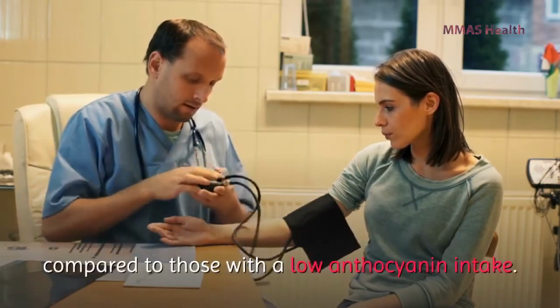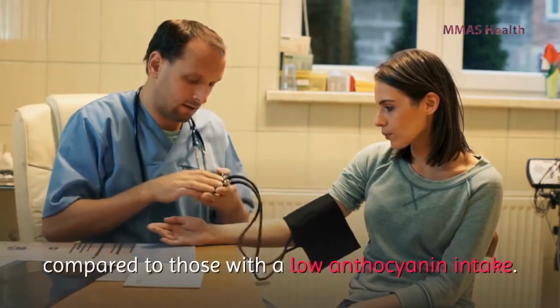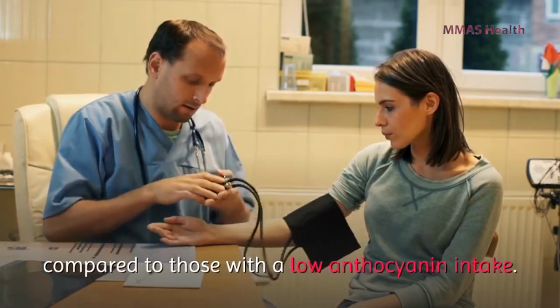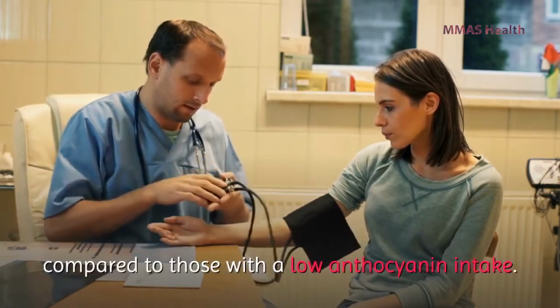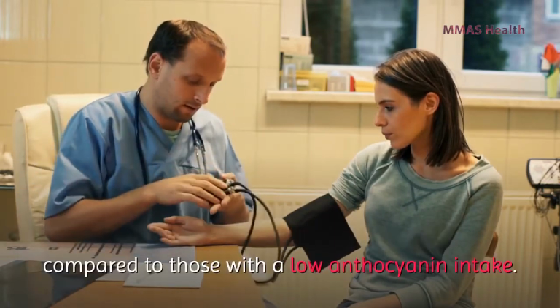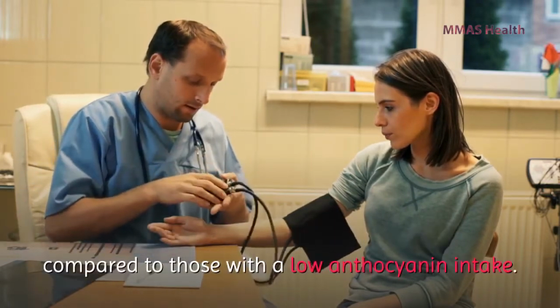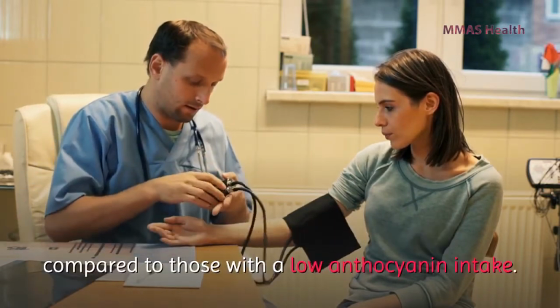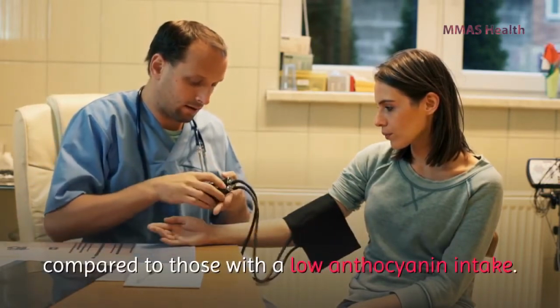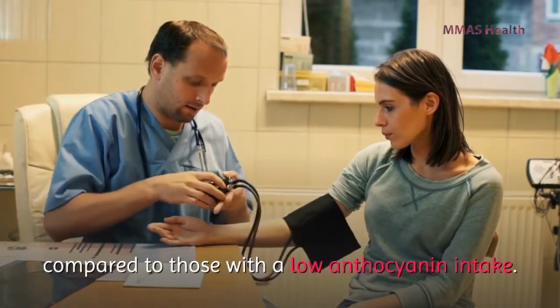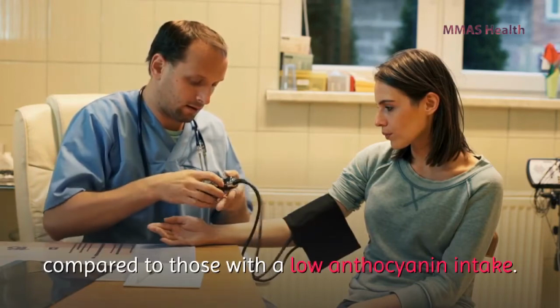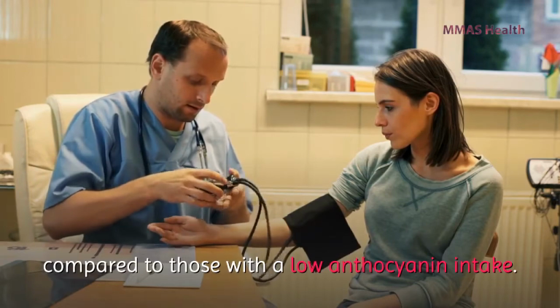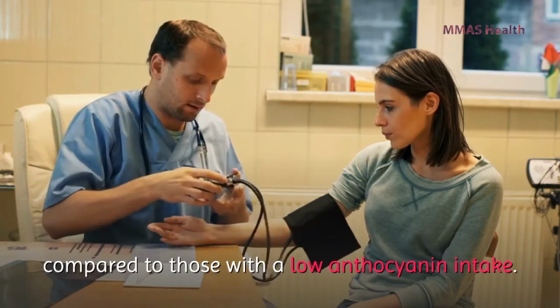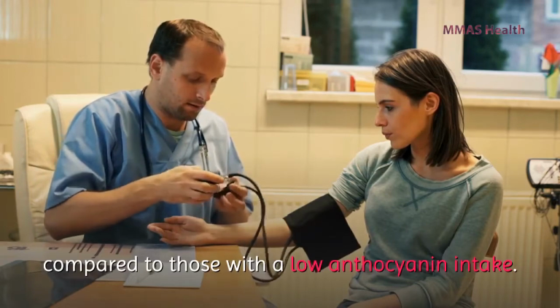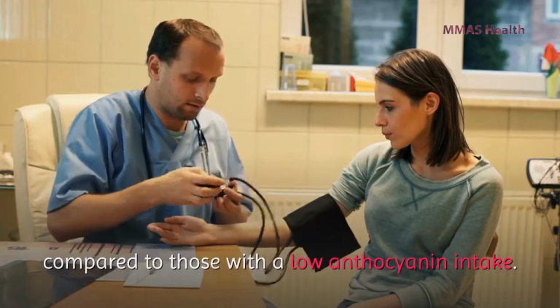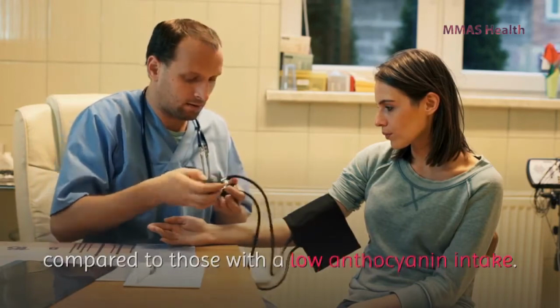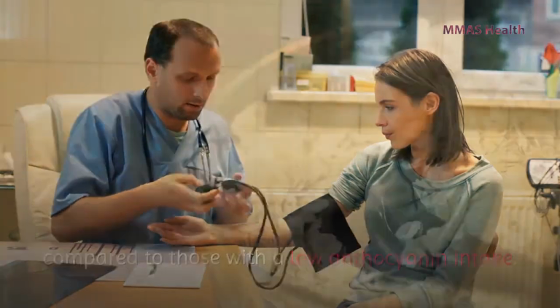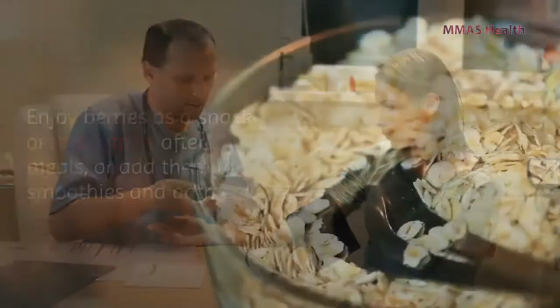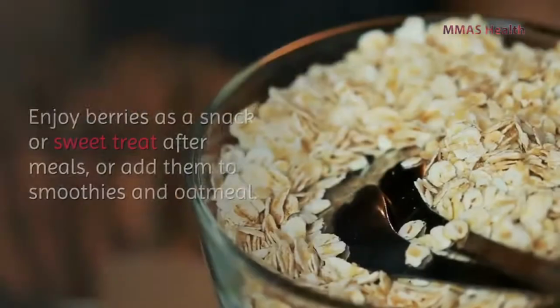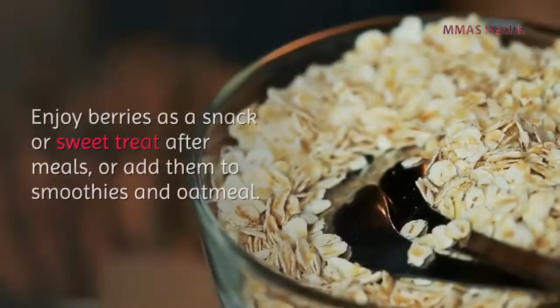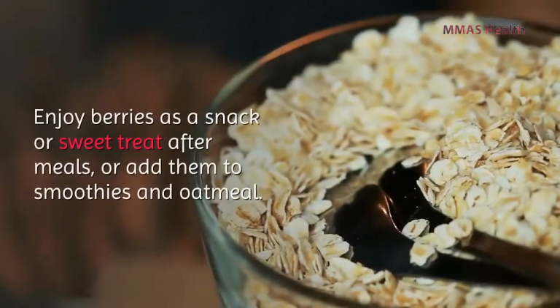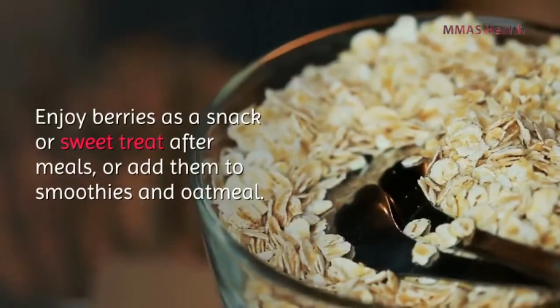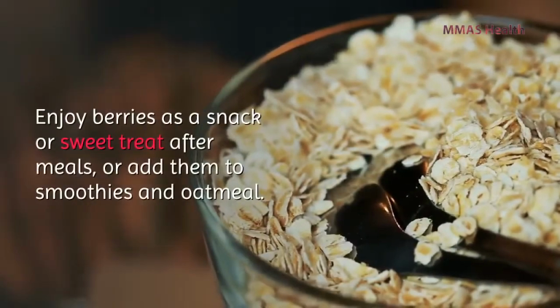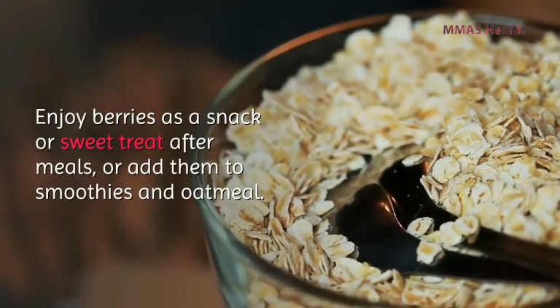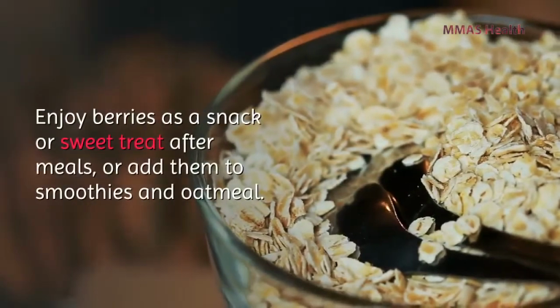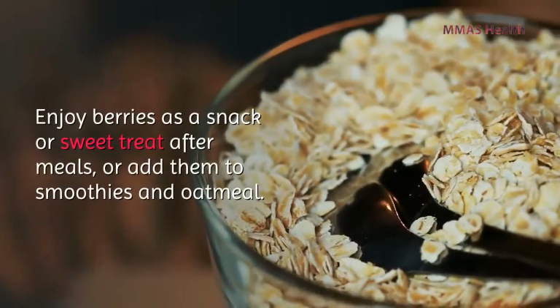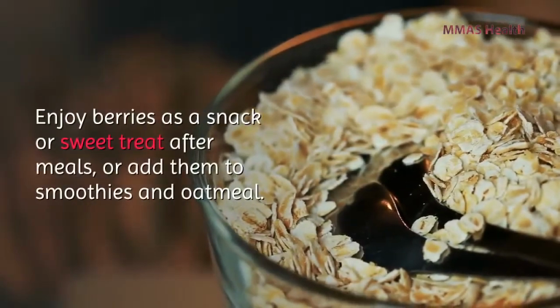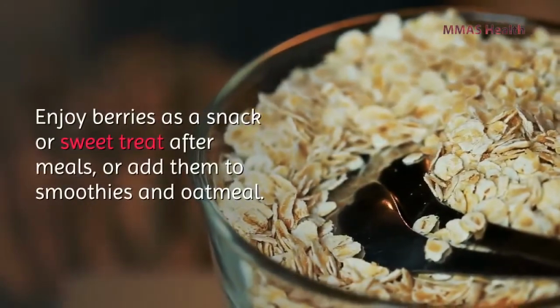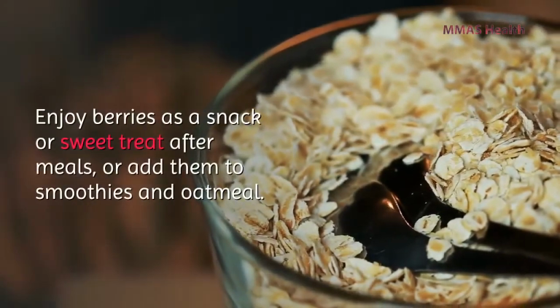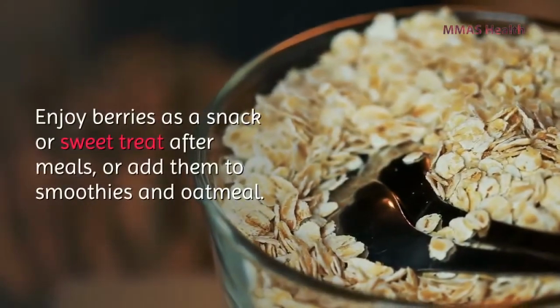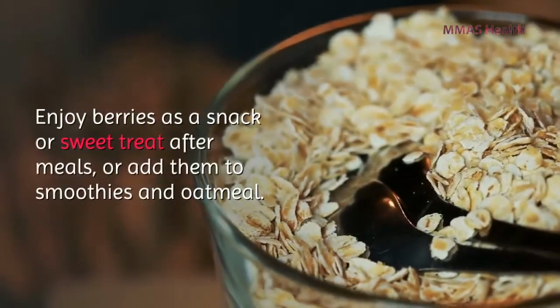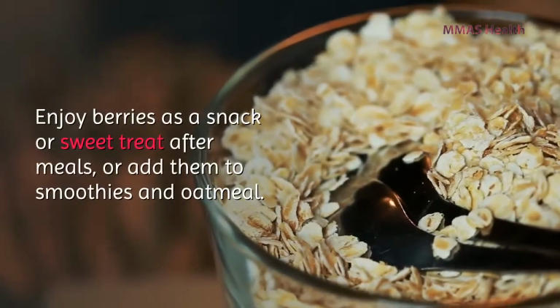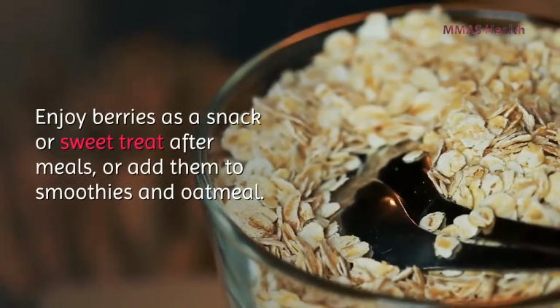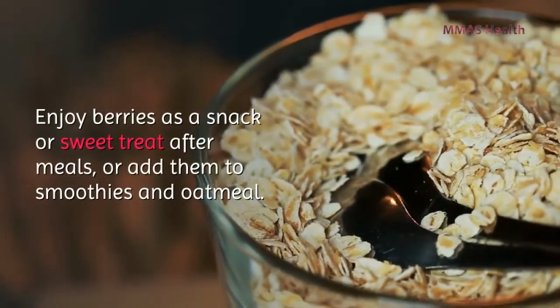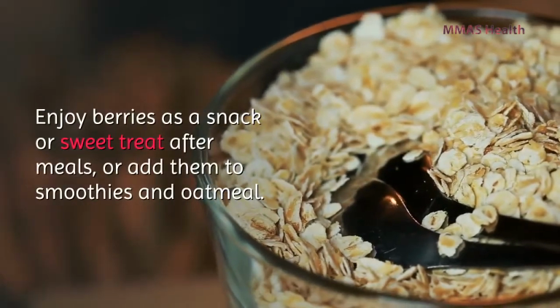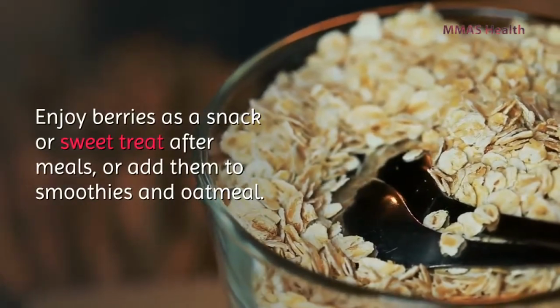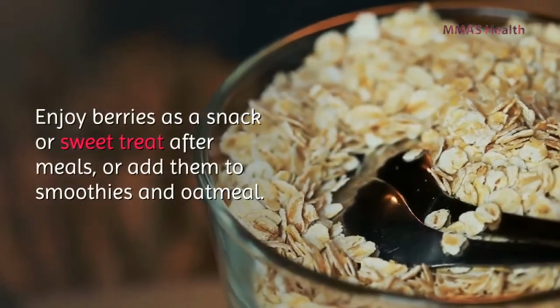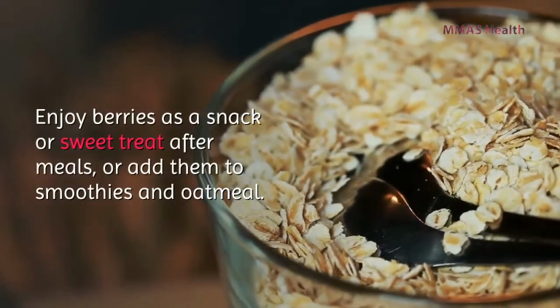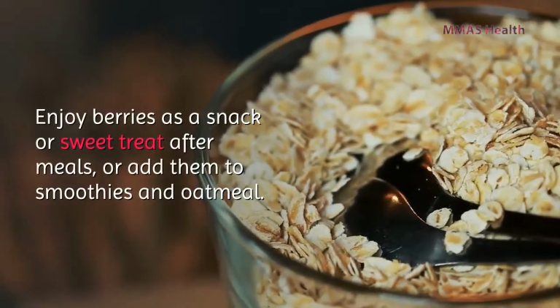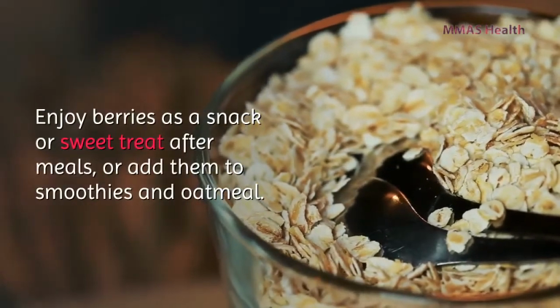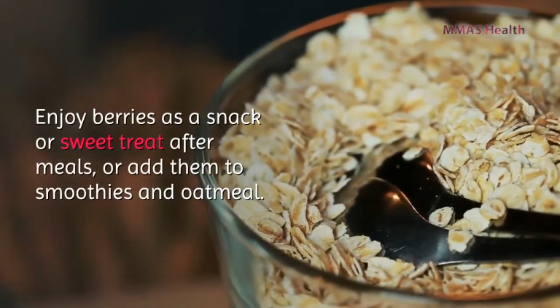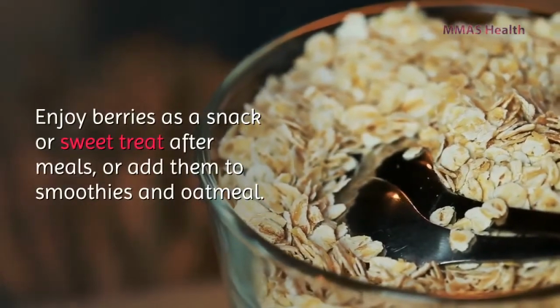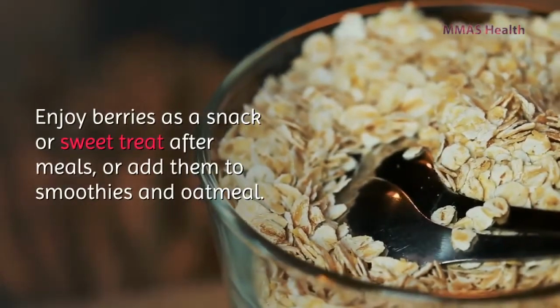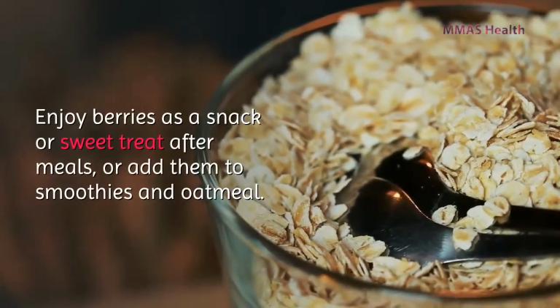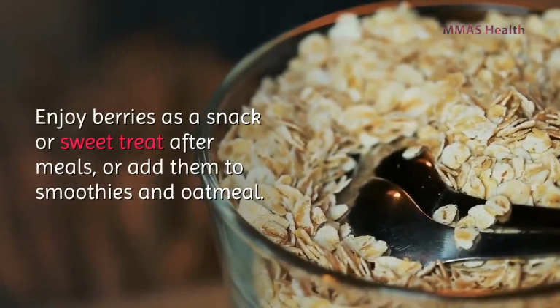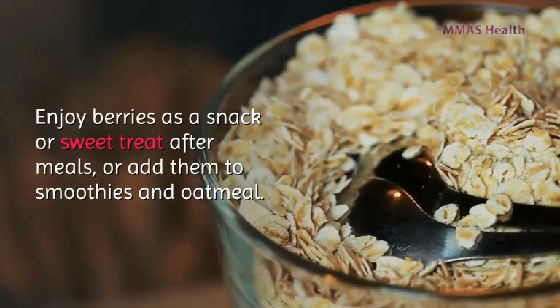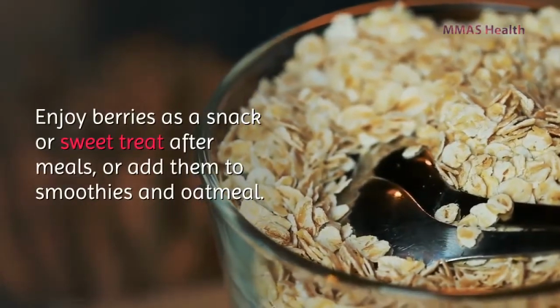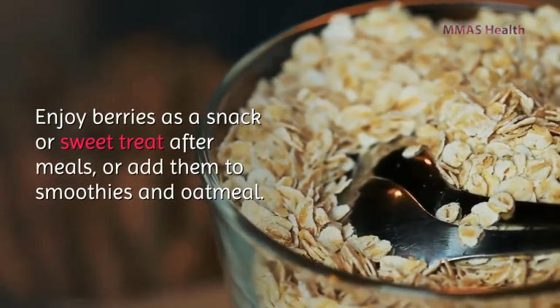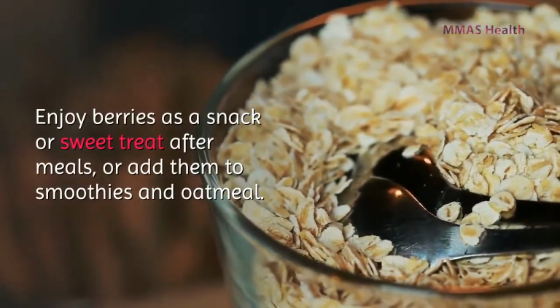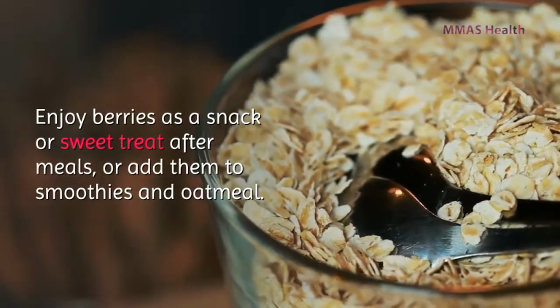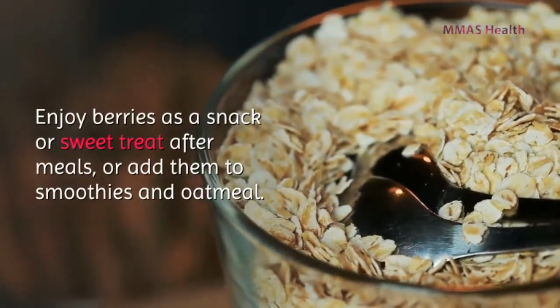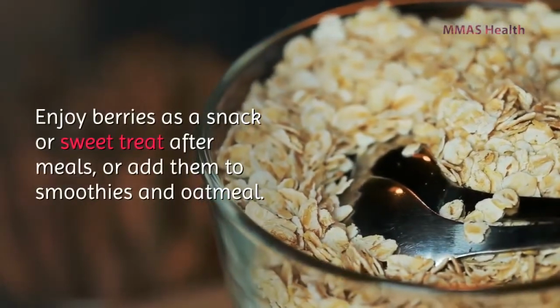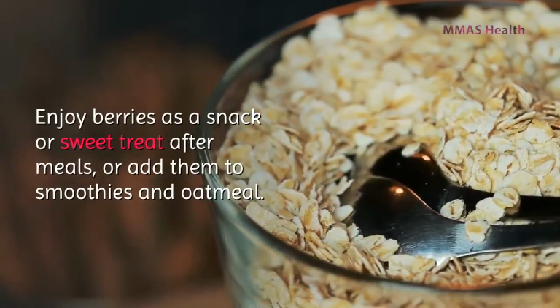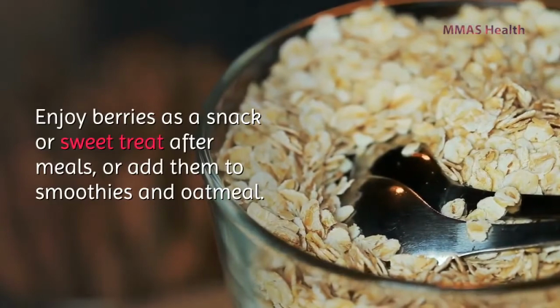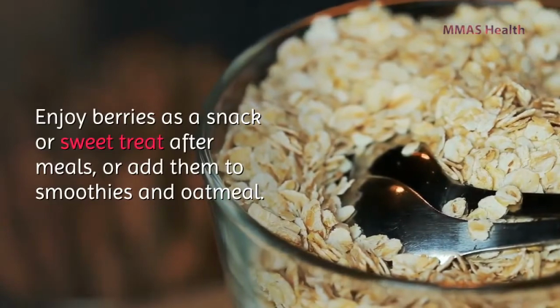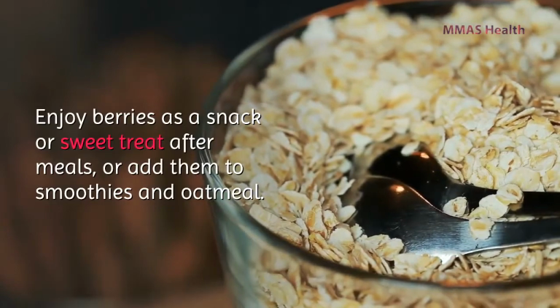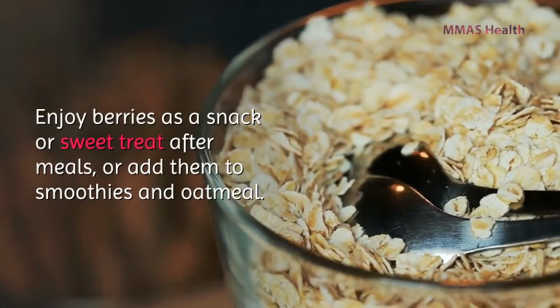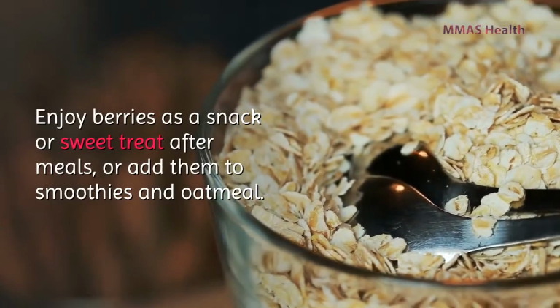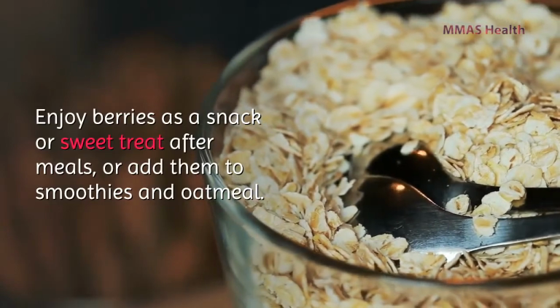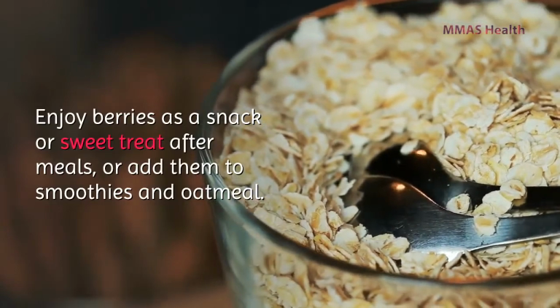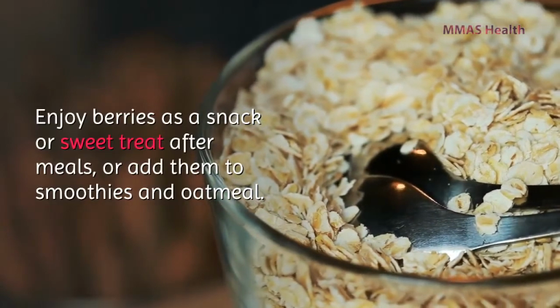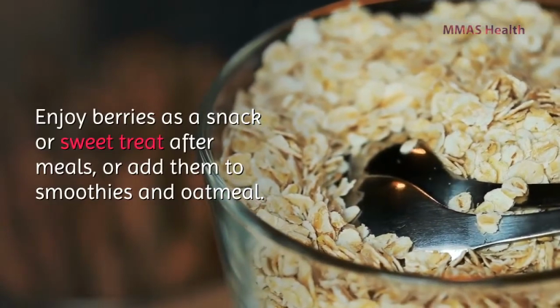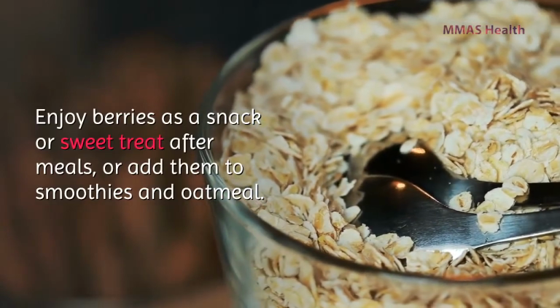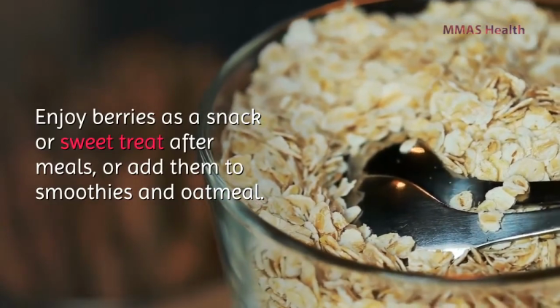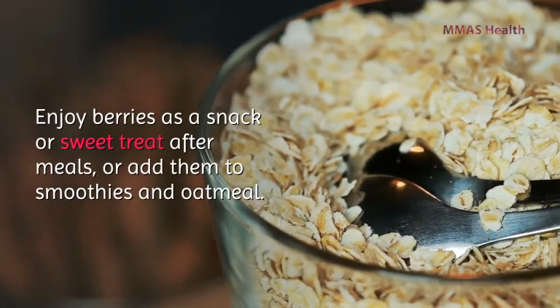This was compared to those with a low anthocyanin intake. Enjoy berries as a snack or sweet treat after meals, or add them to smoothies and oatmeal.